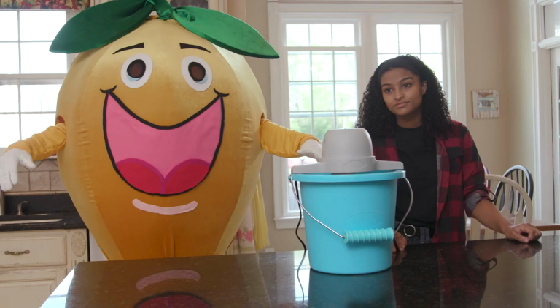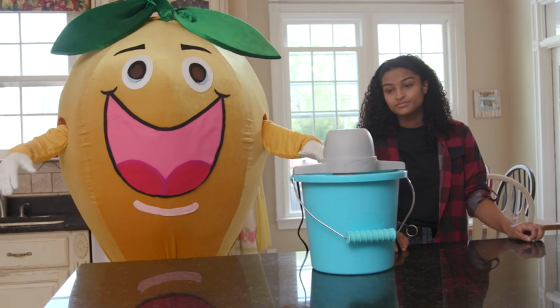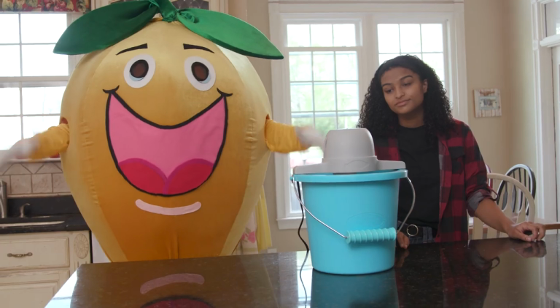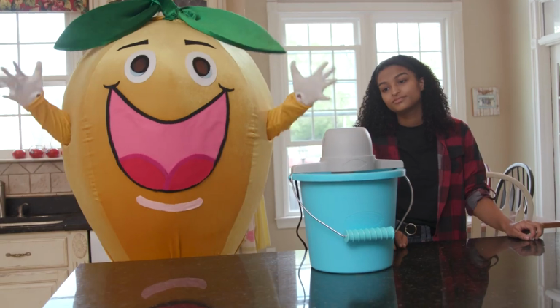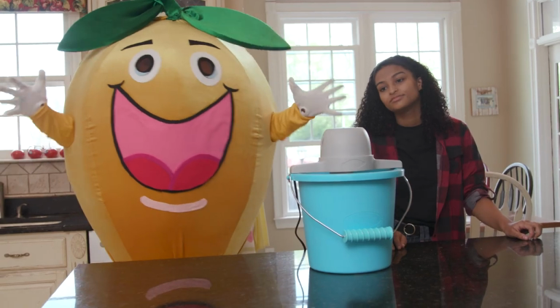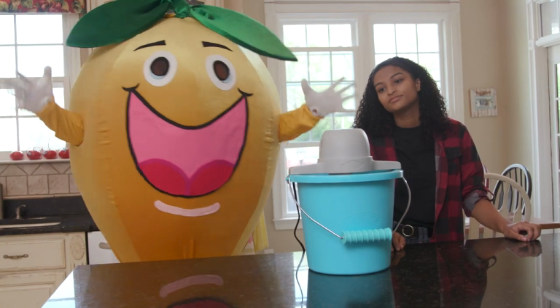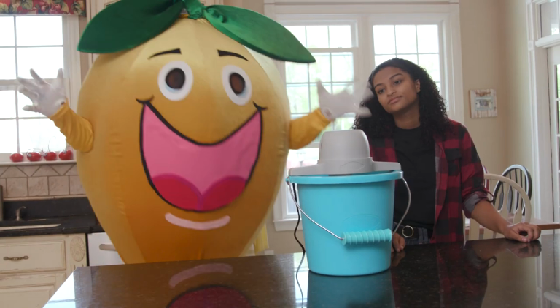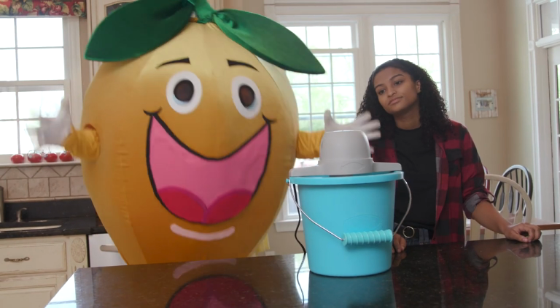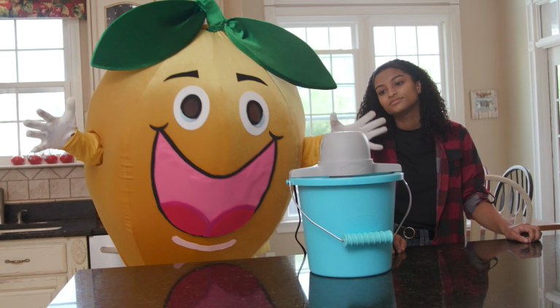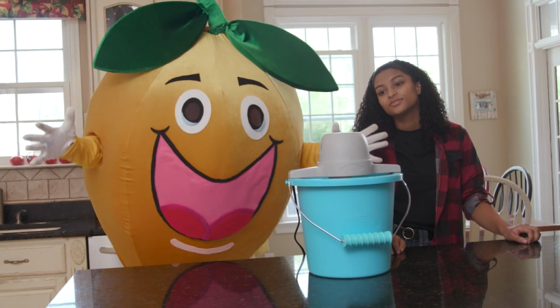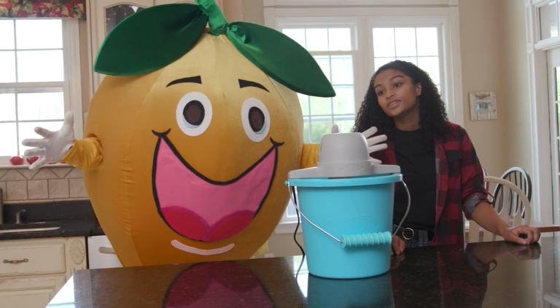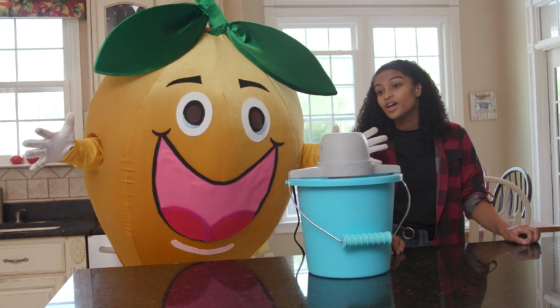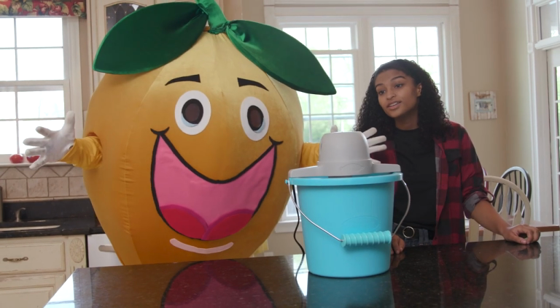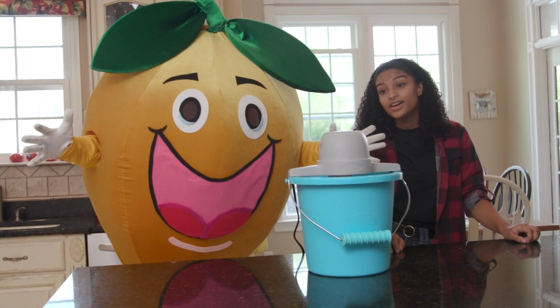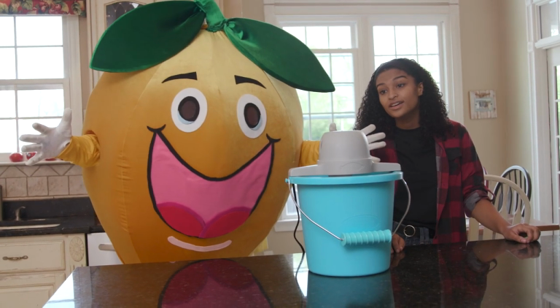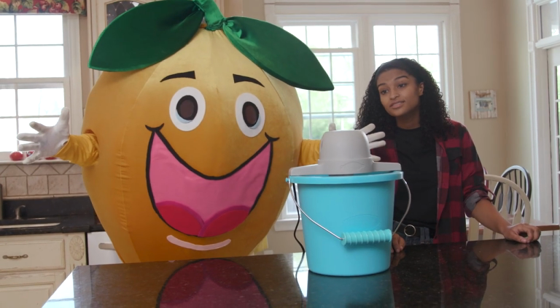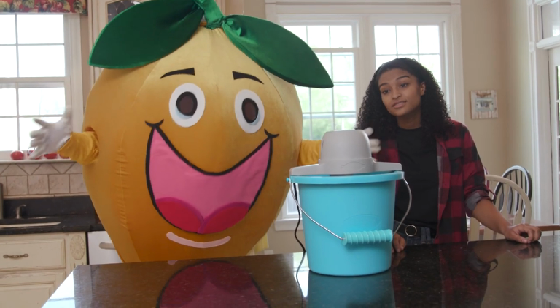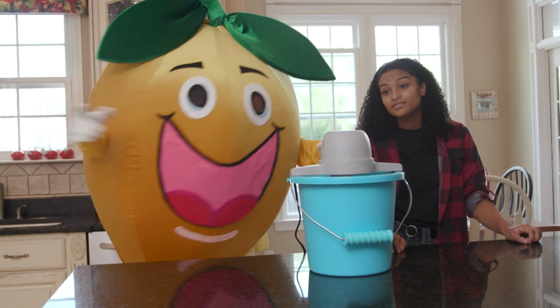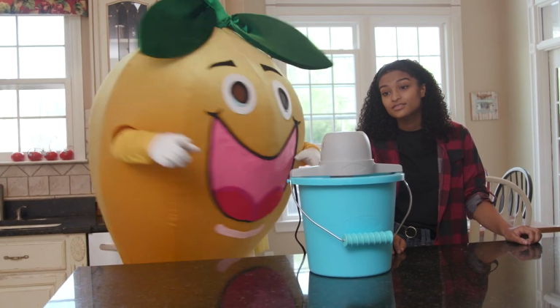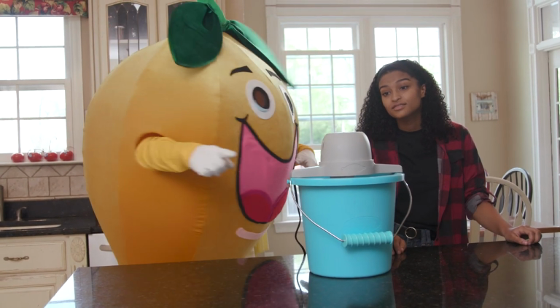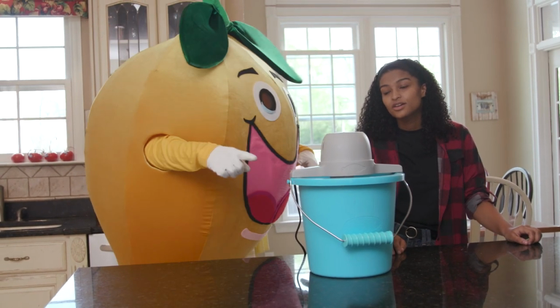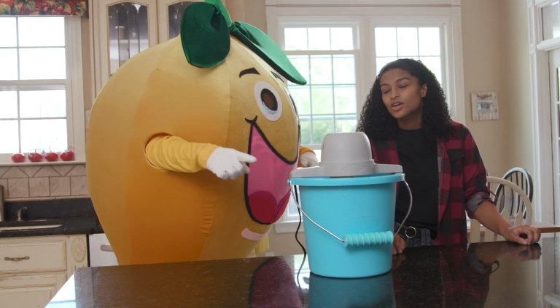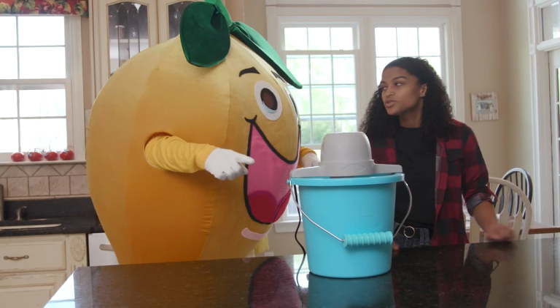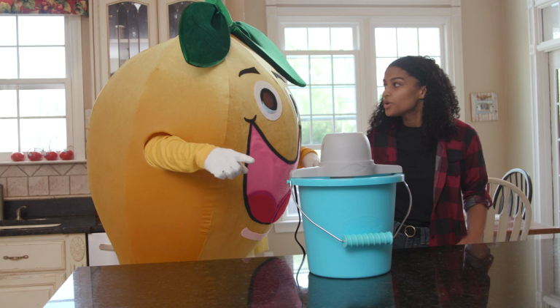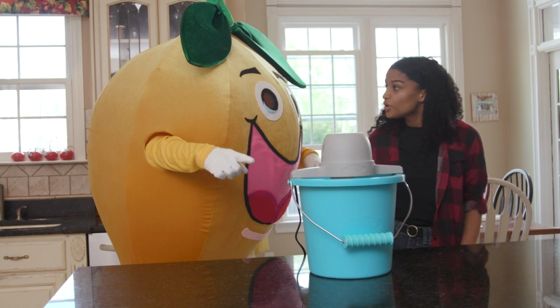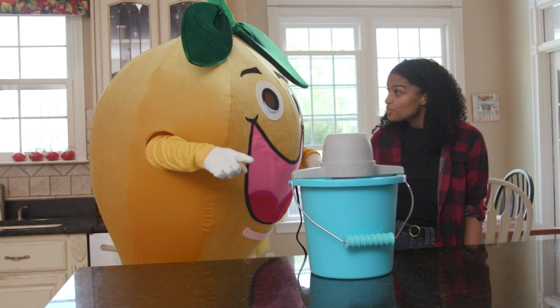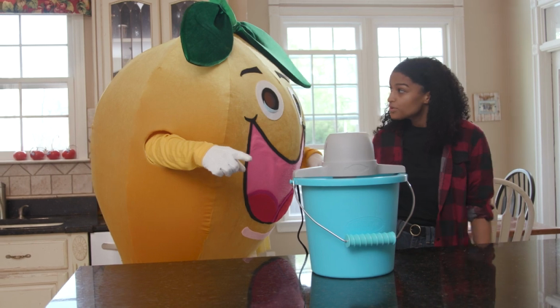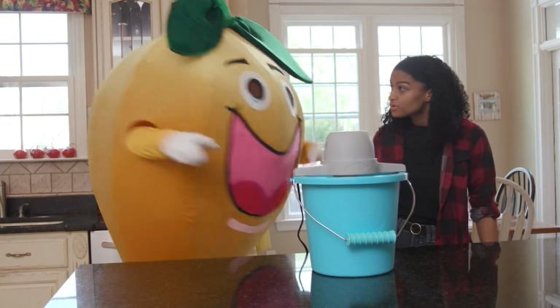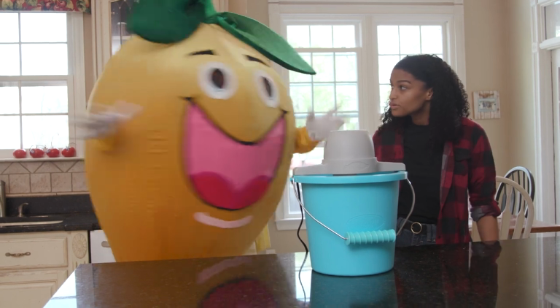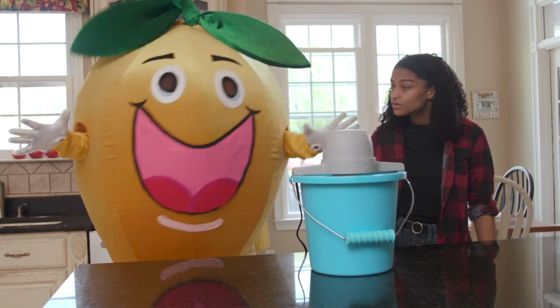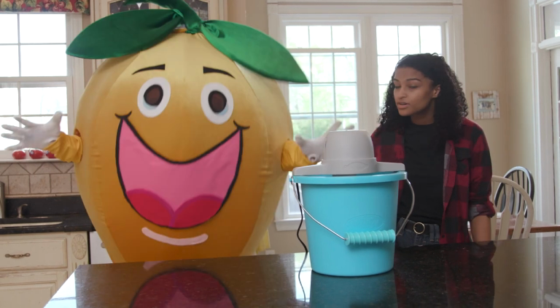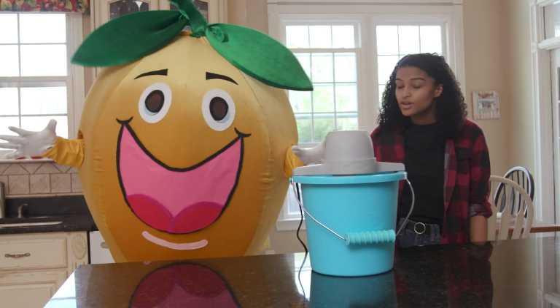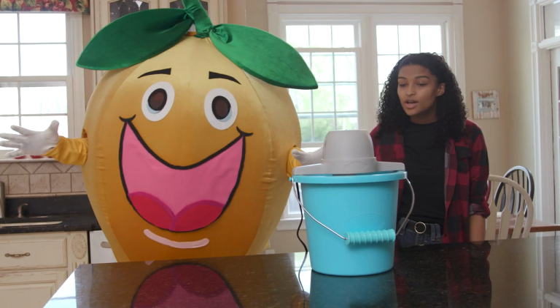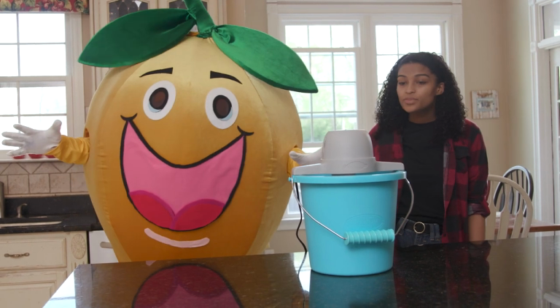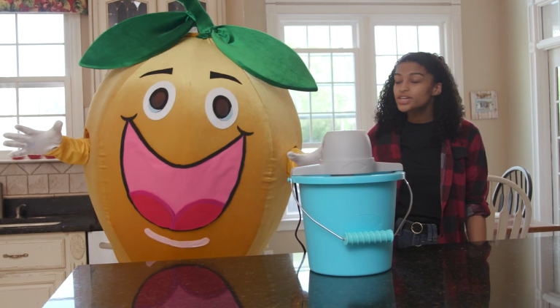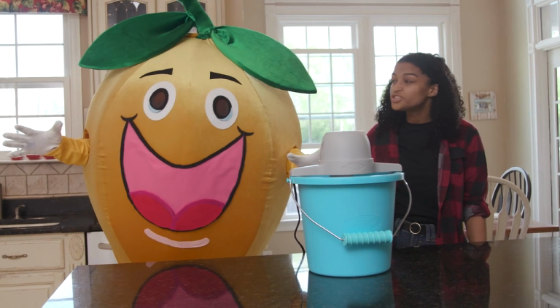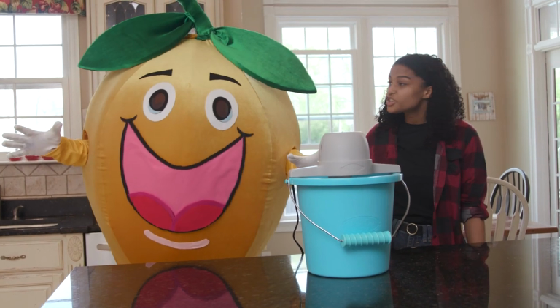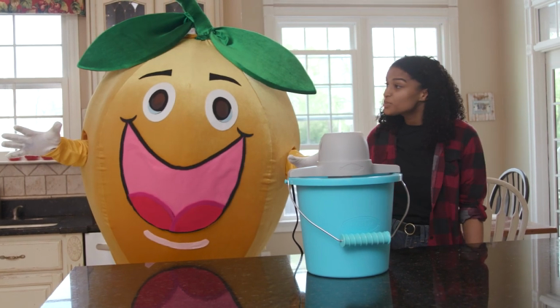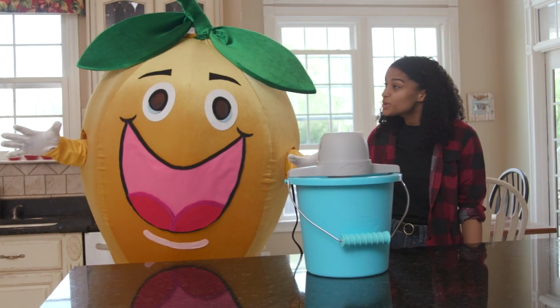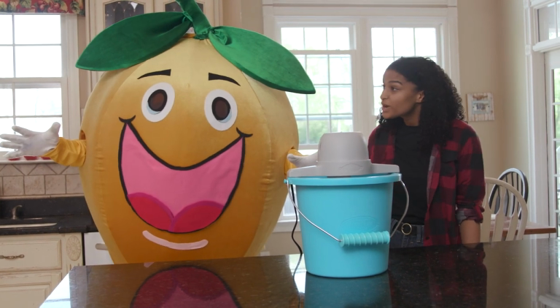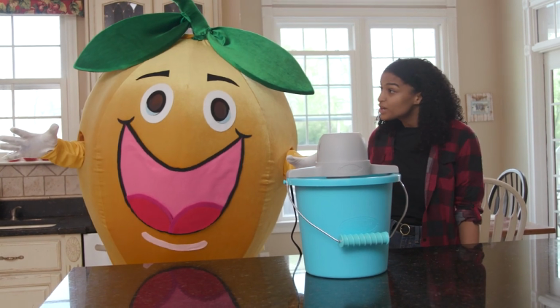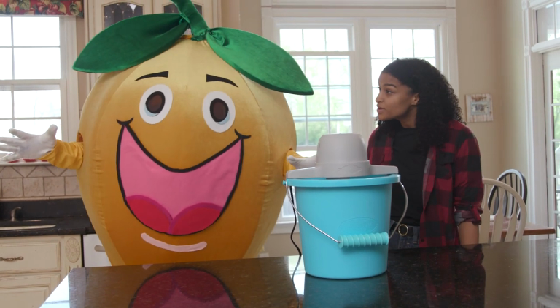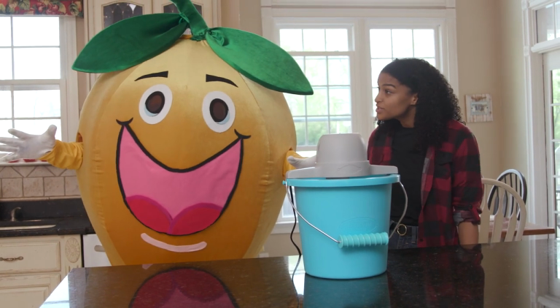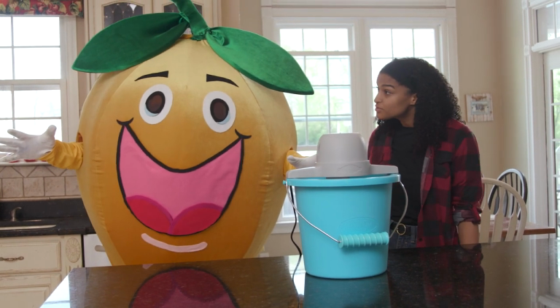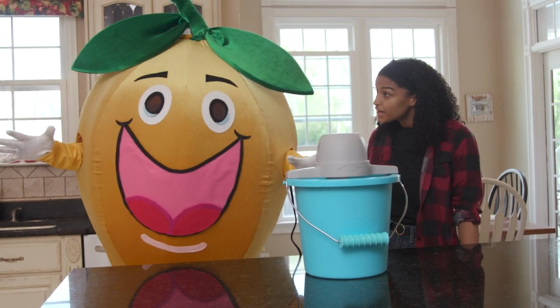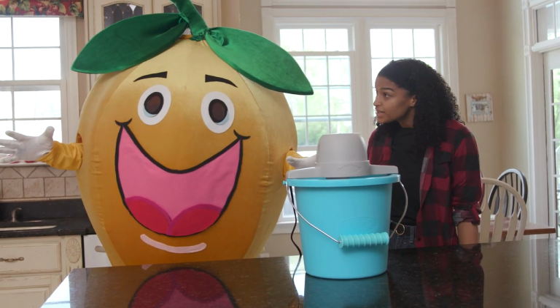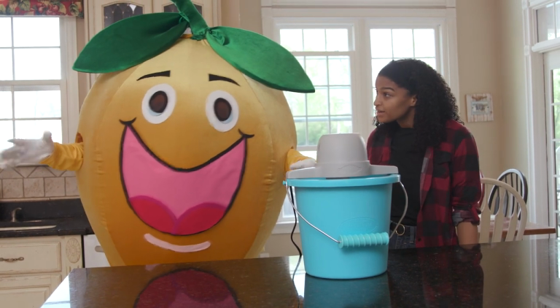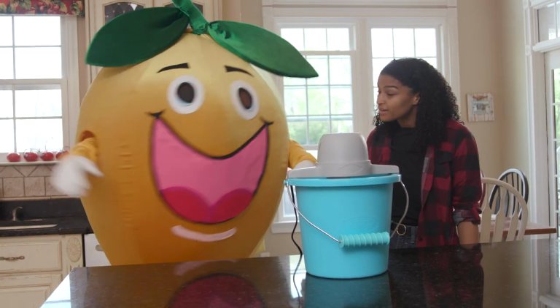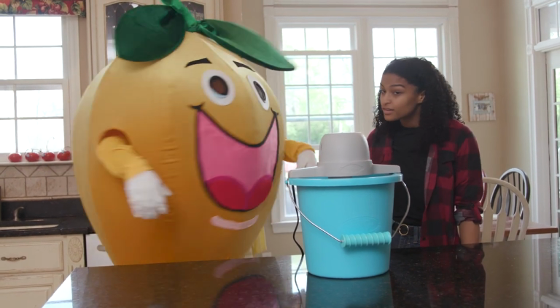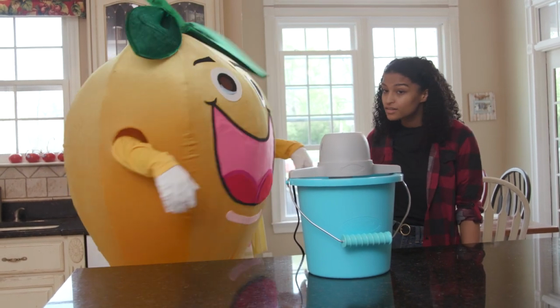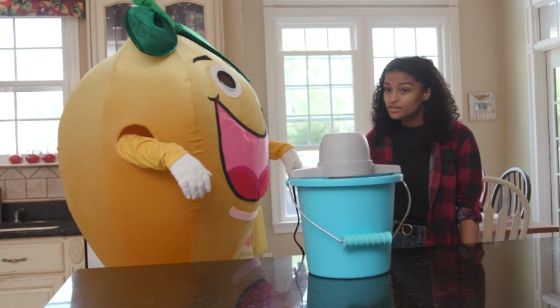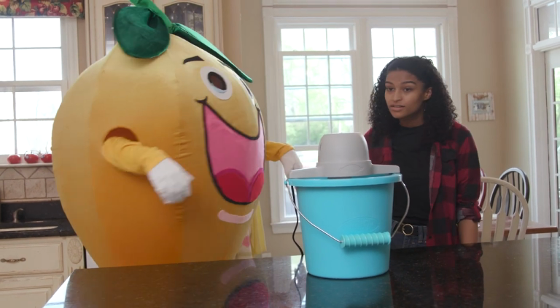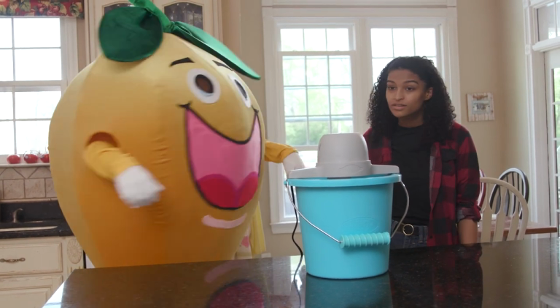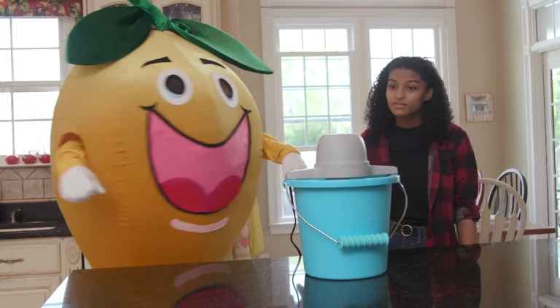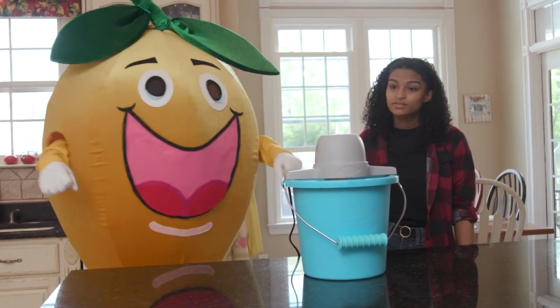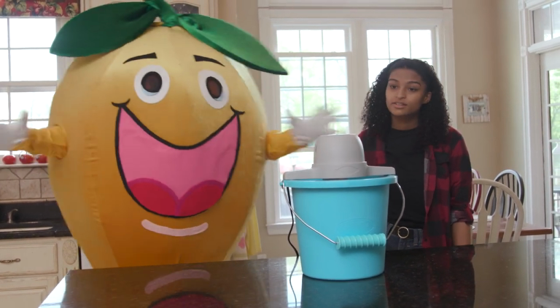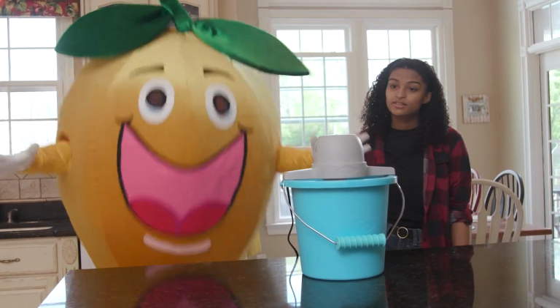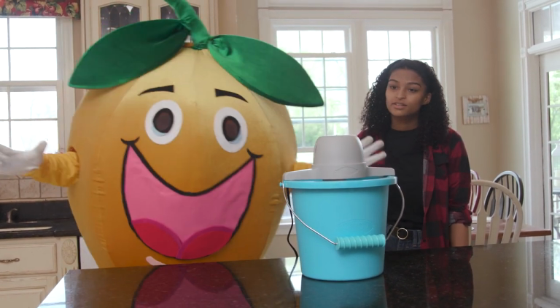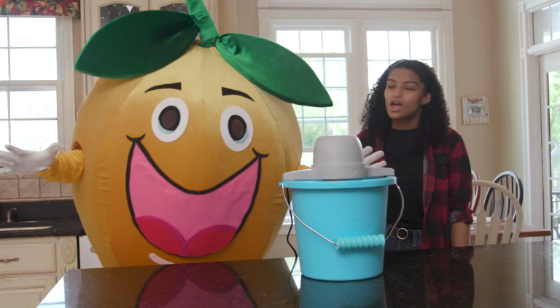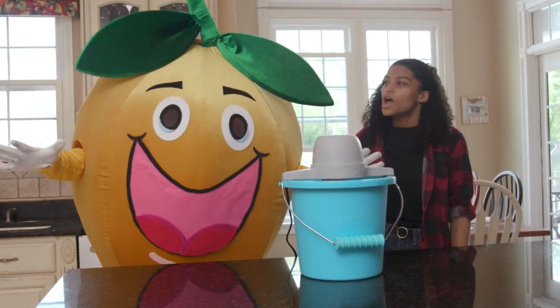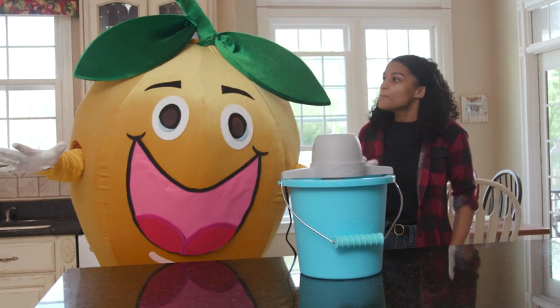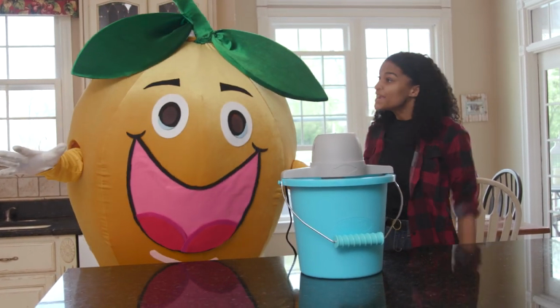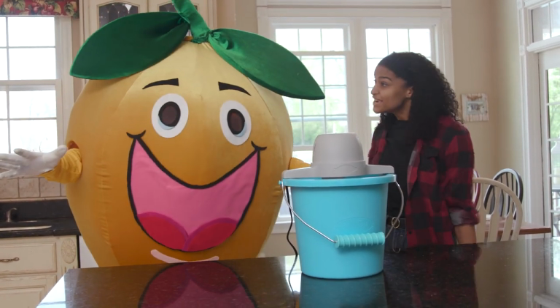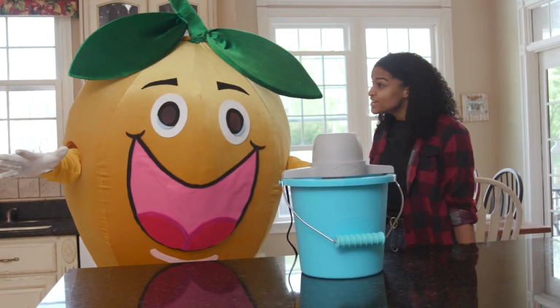Is it ready yet? Not yet. Now? Nope. How about now? Peach, it'll be ready when it's ready! Okay! Now? Peach!